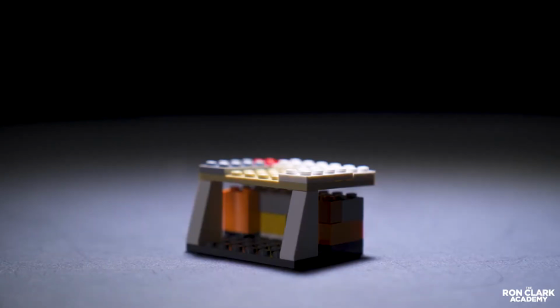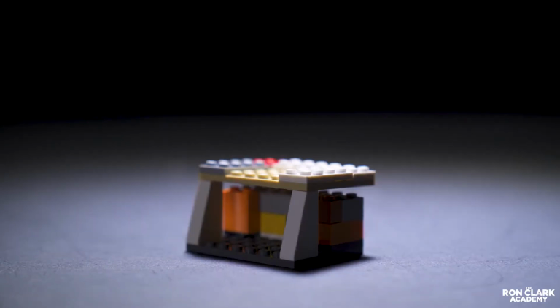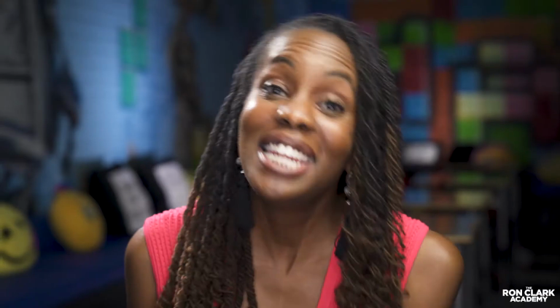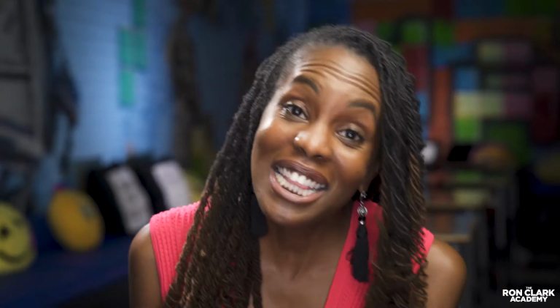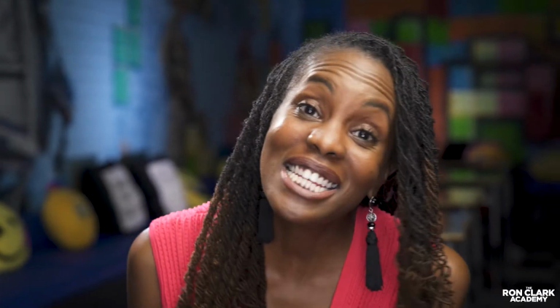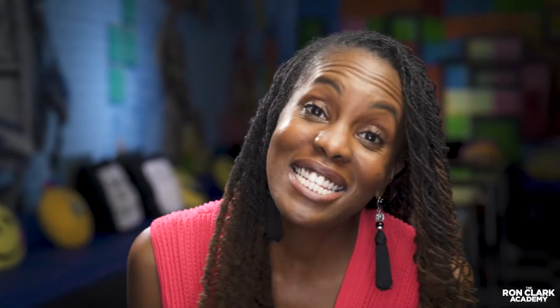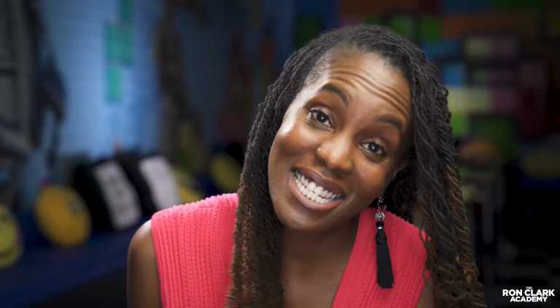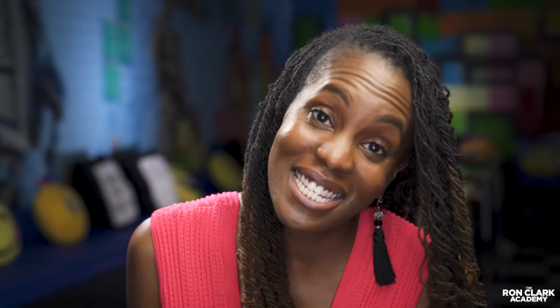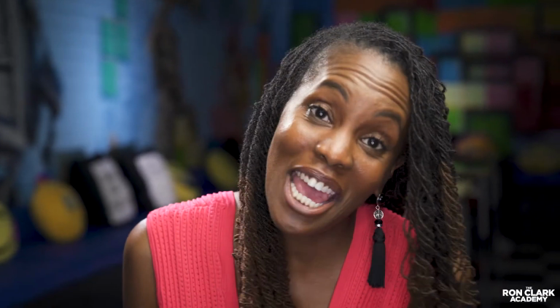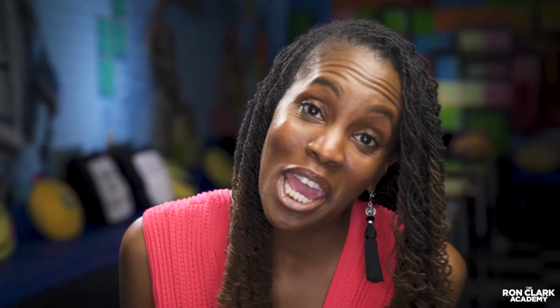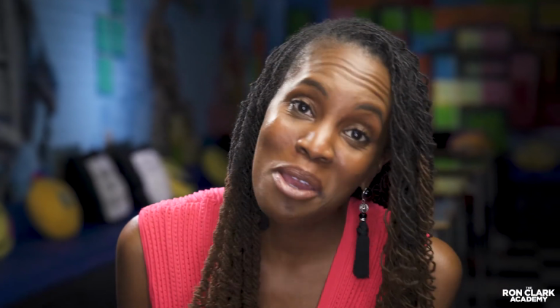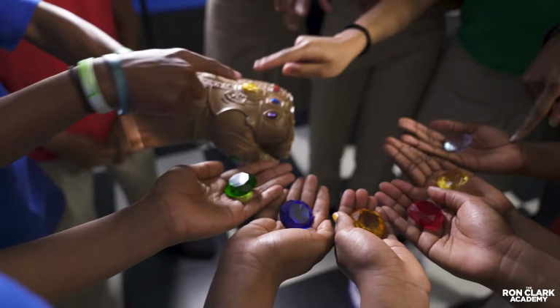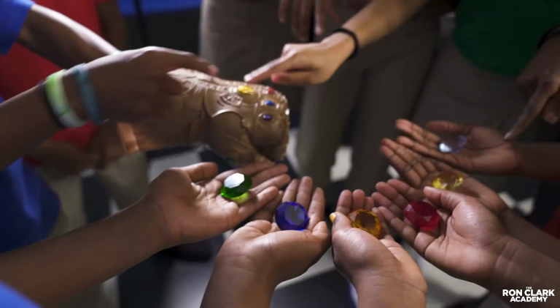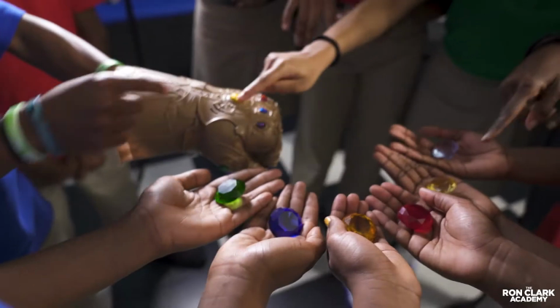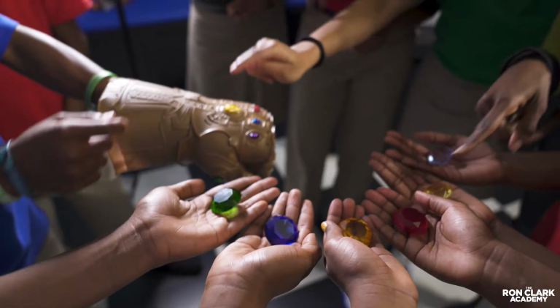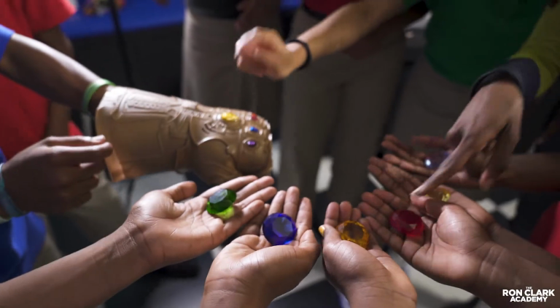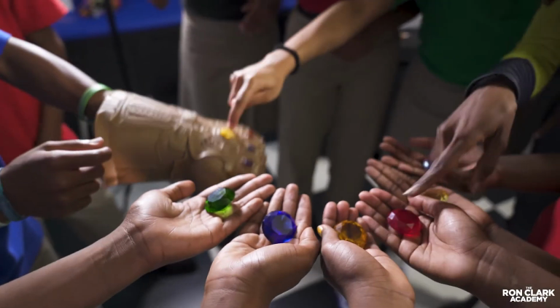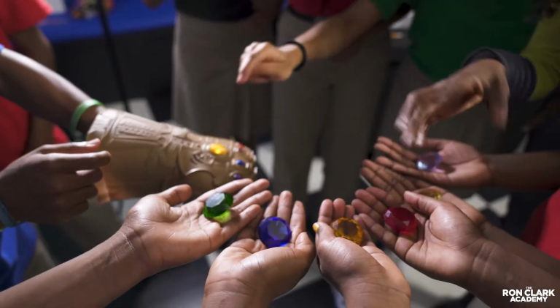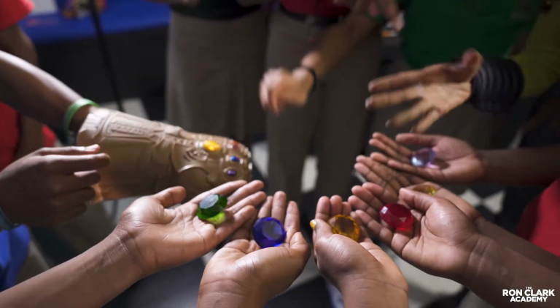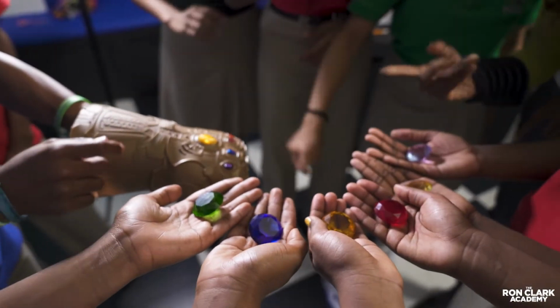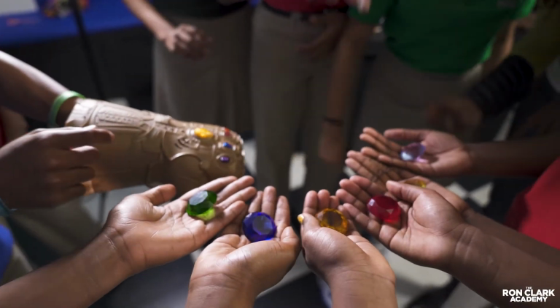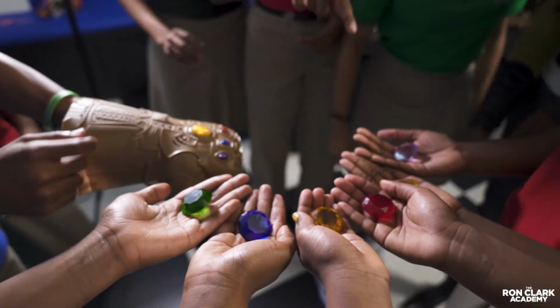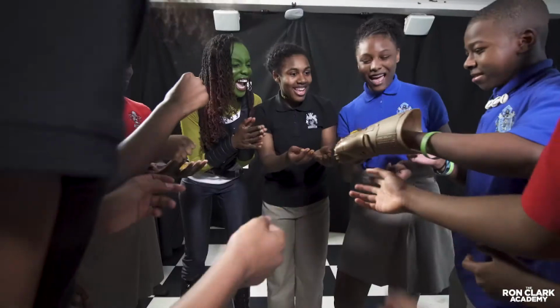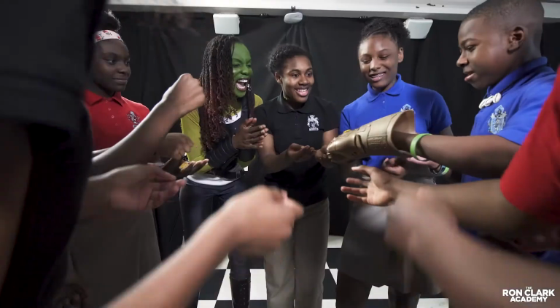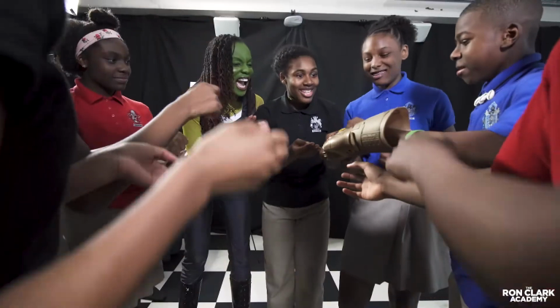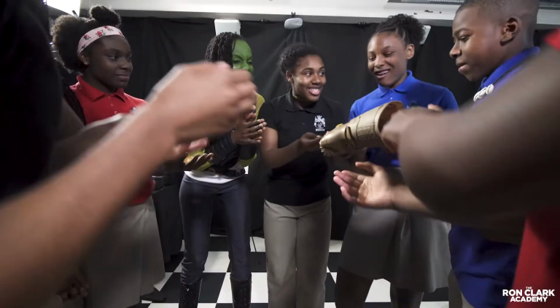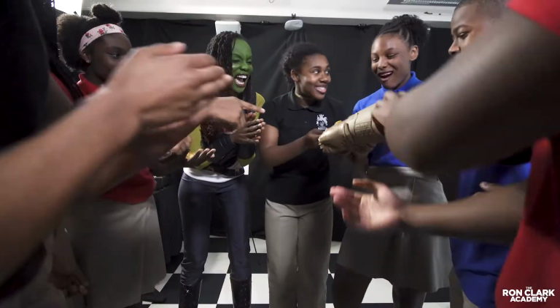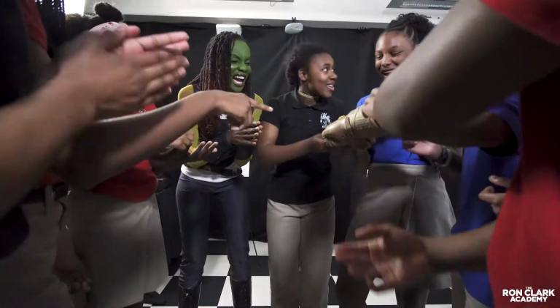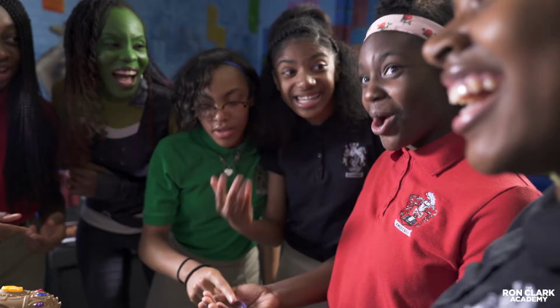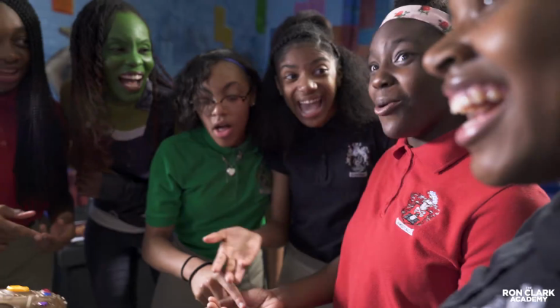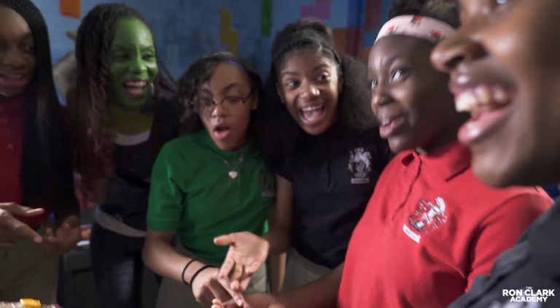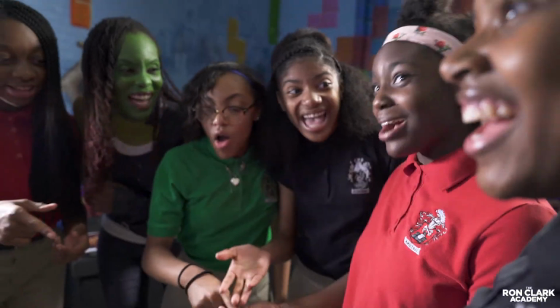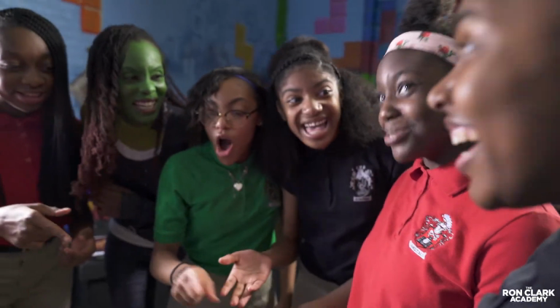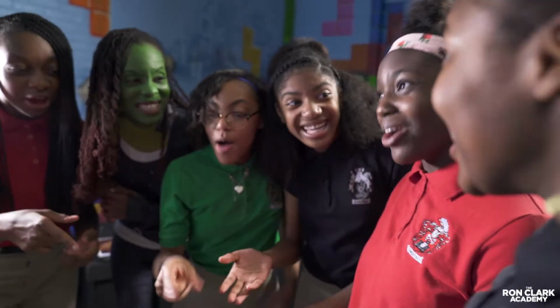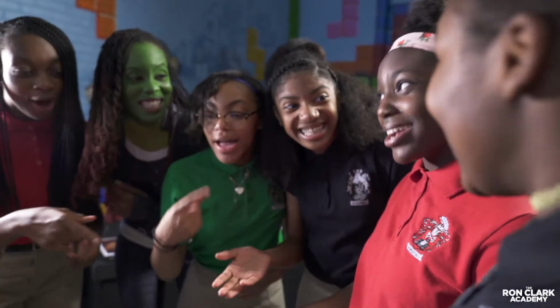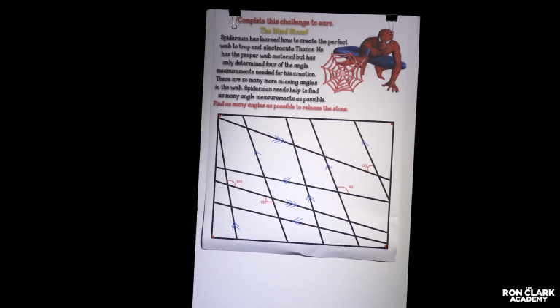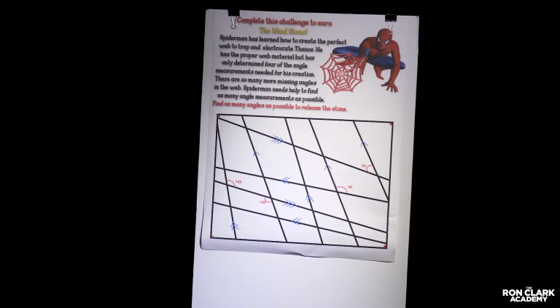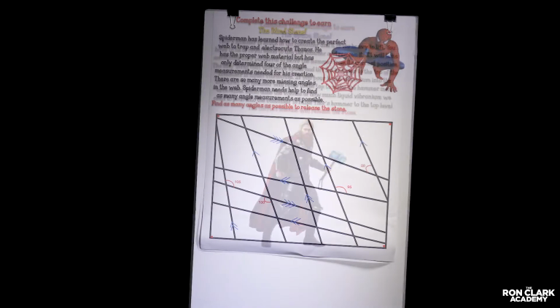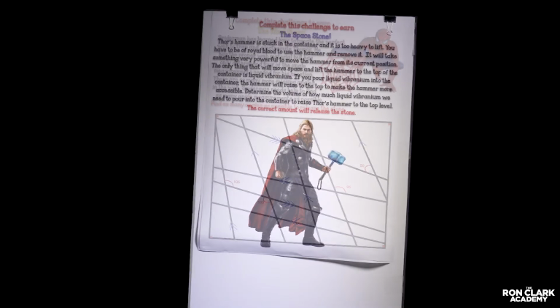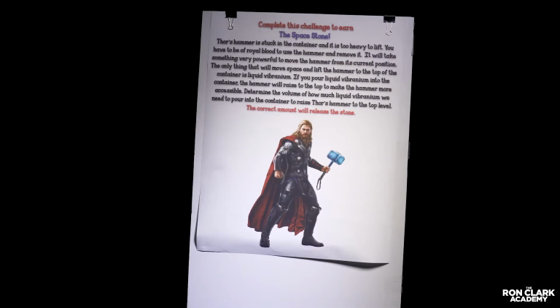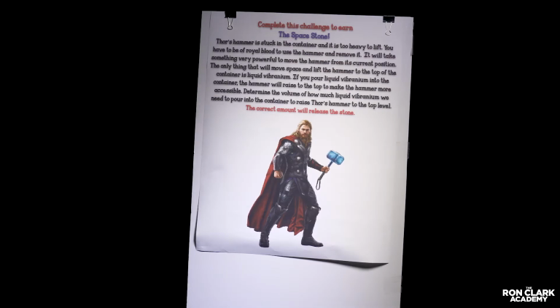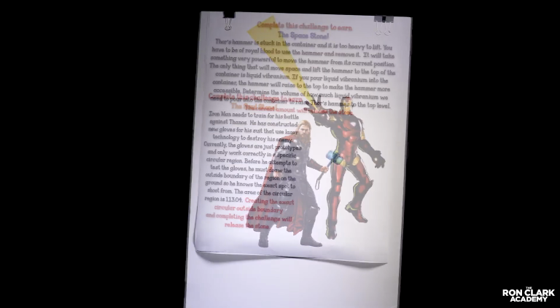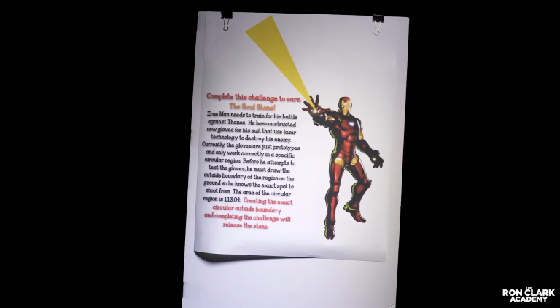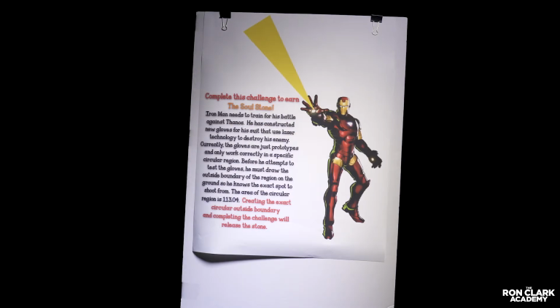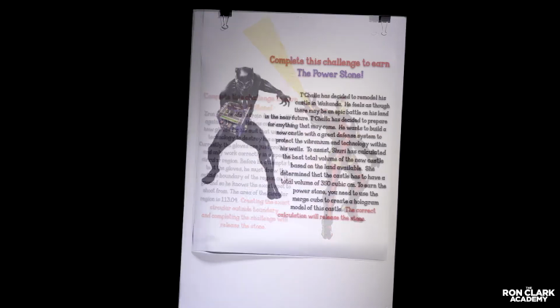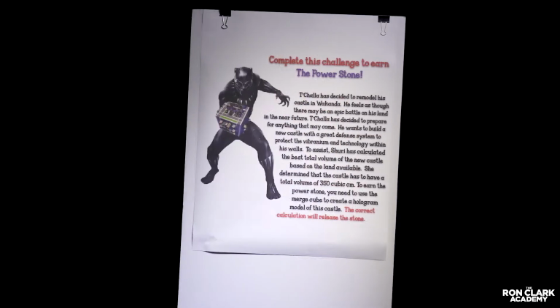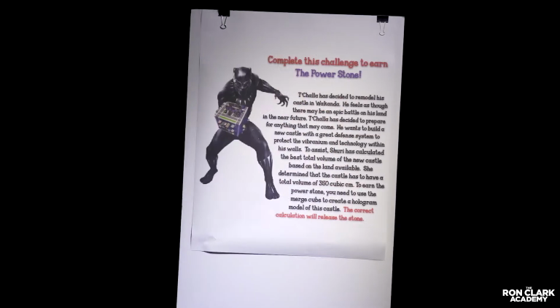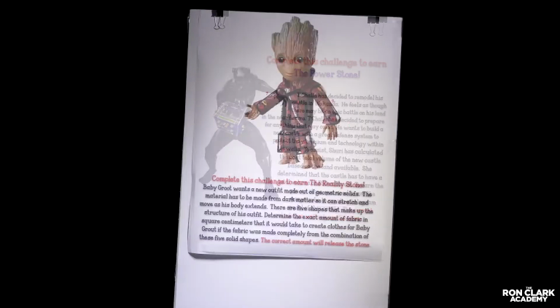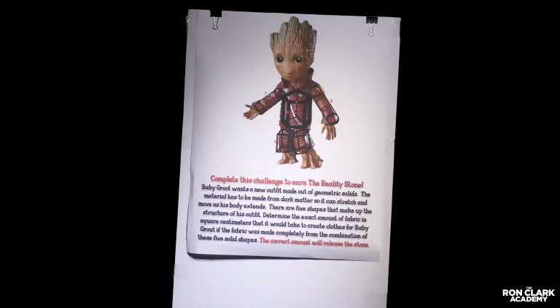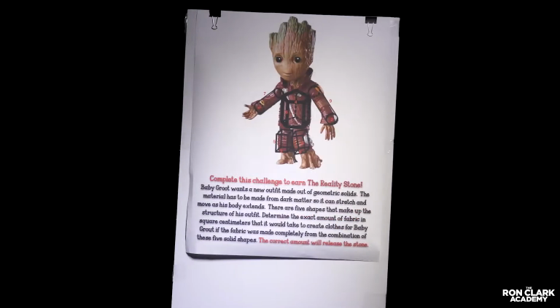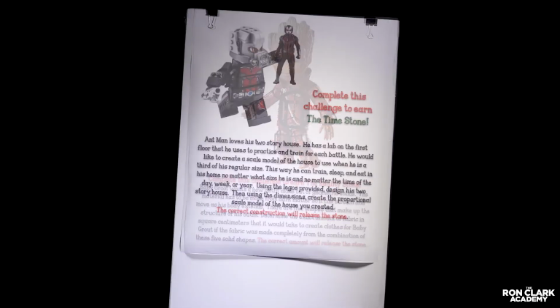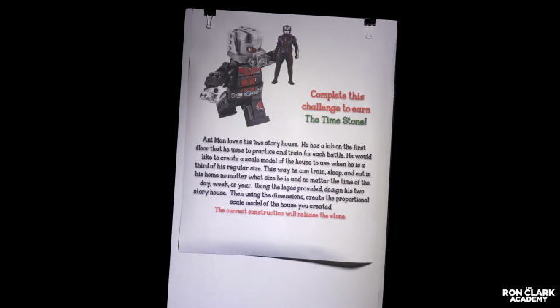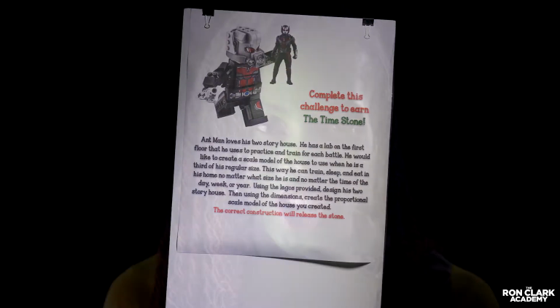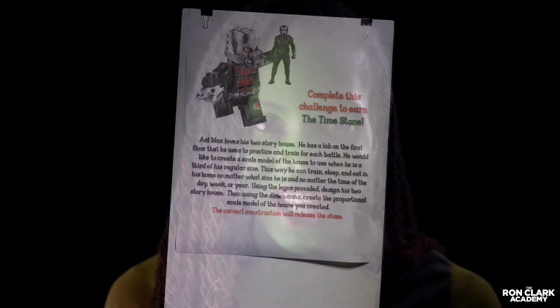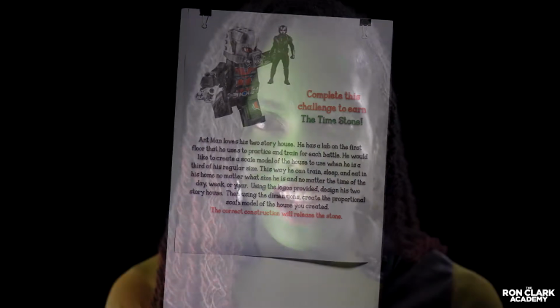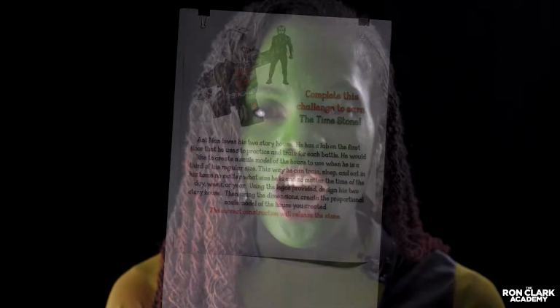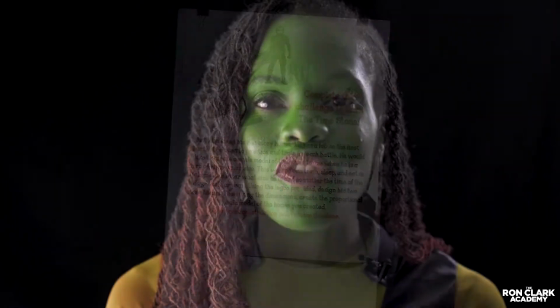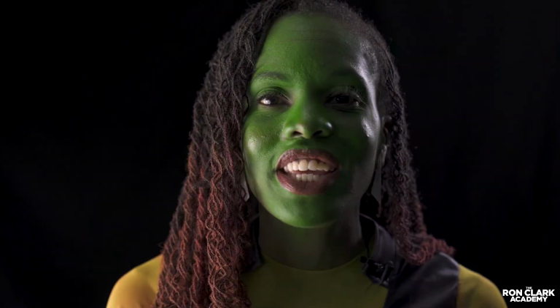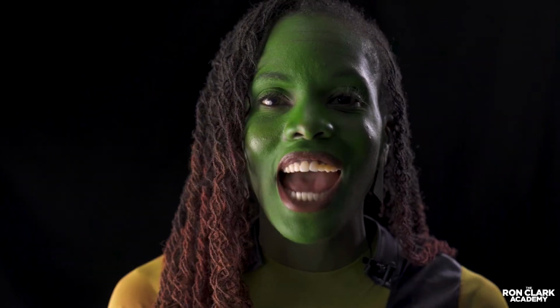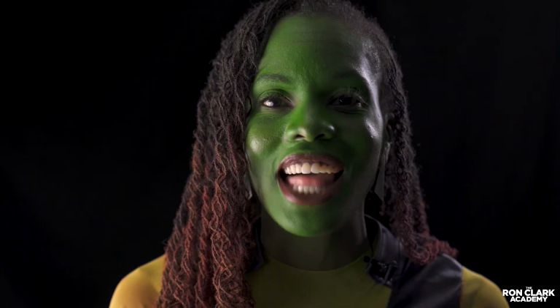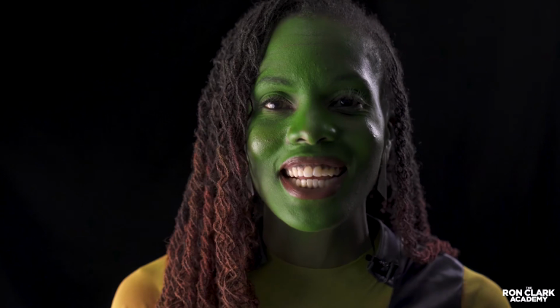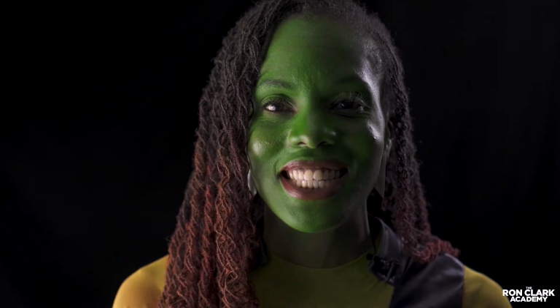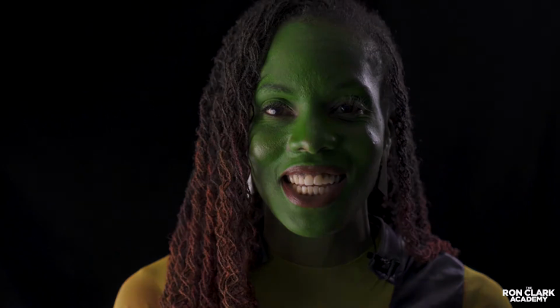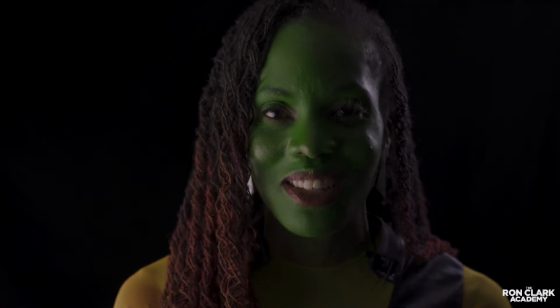Needless to say, my class had a blast. Use math and you too can be a guardian of the galaxy.